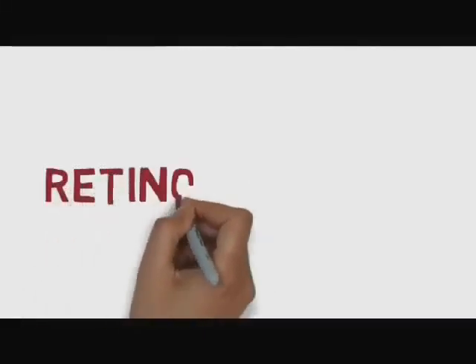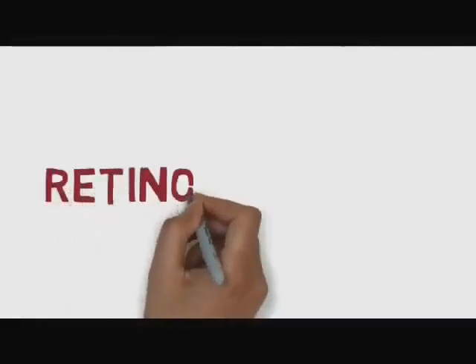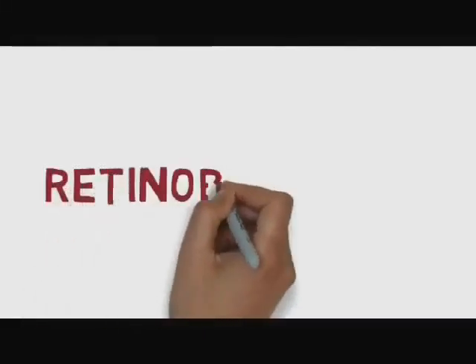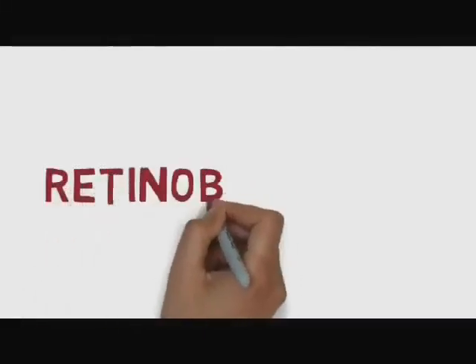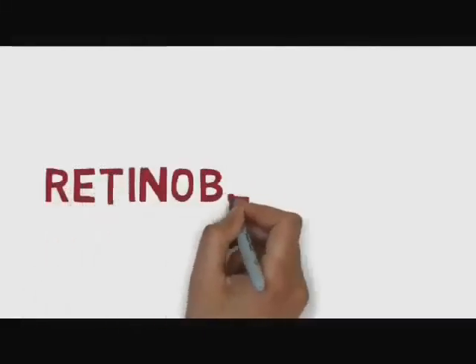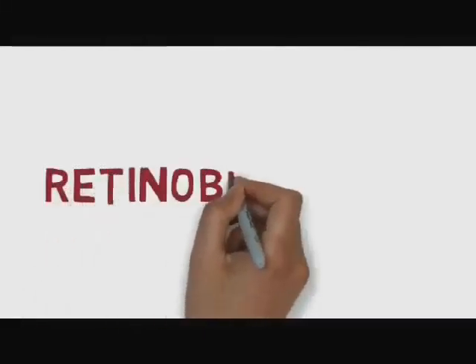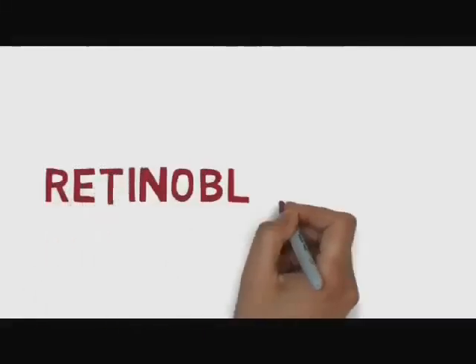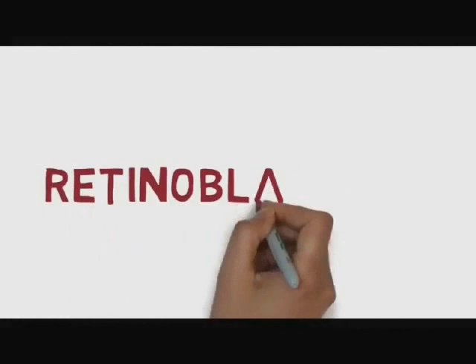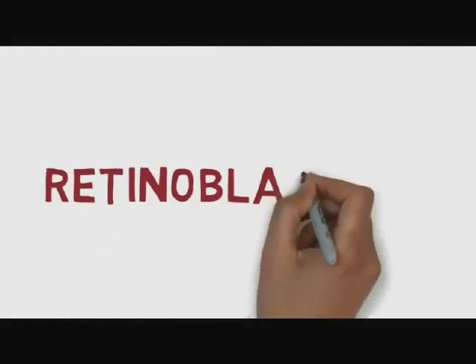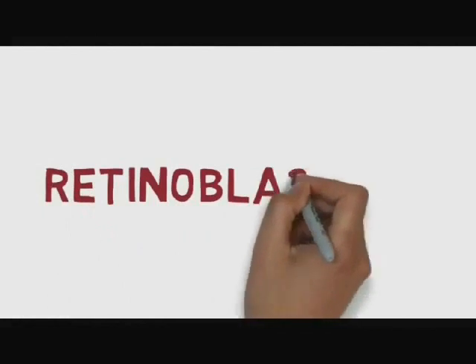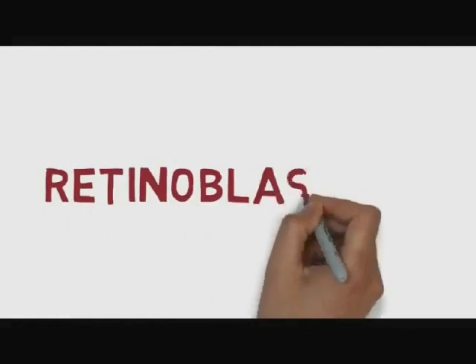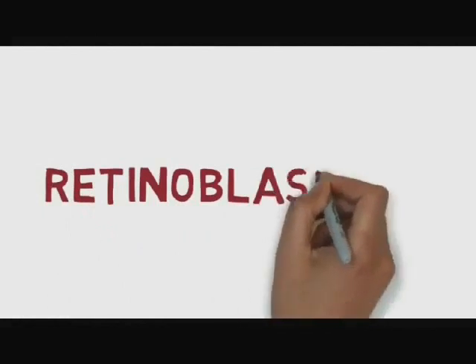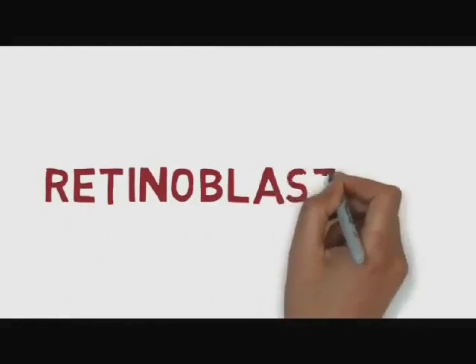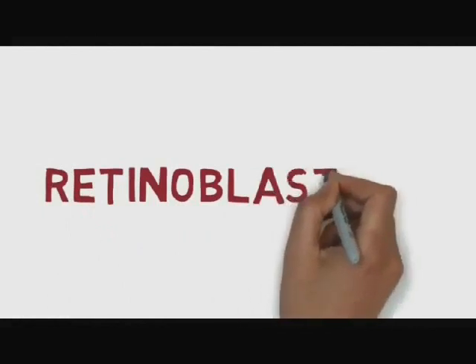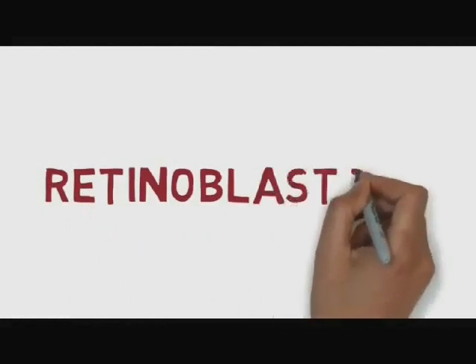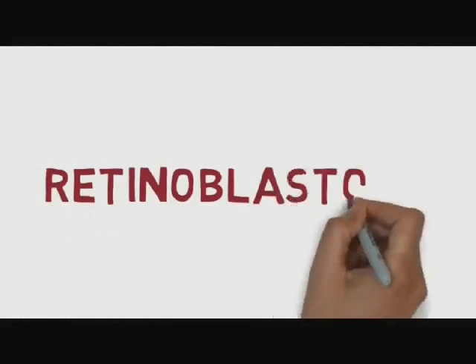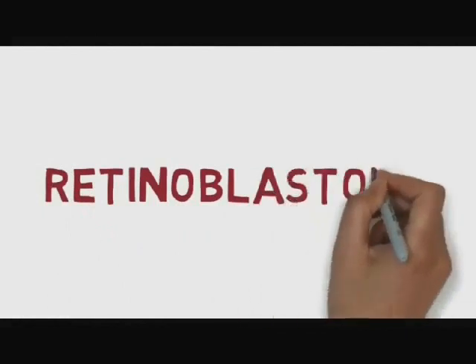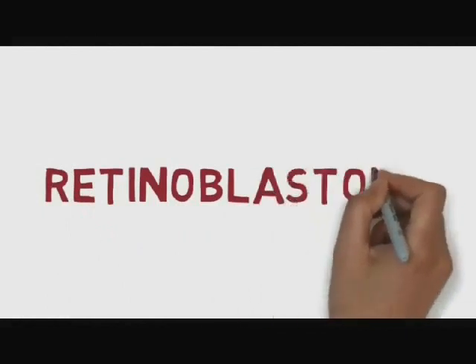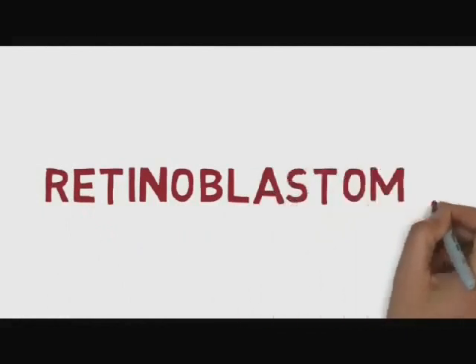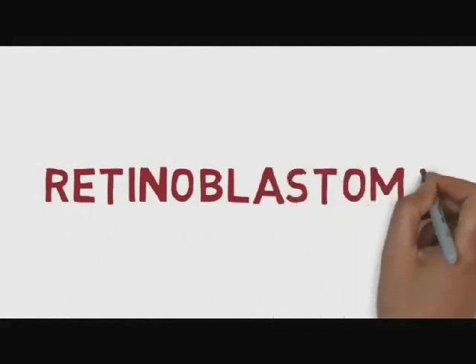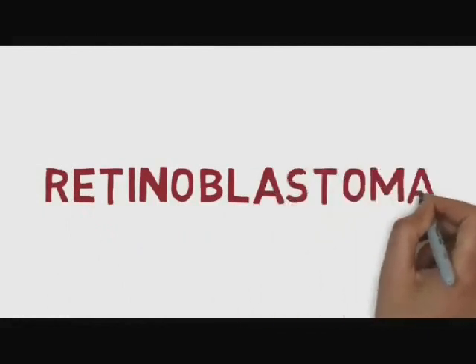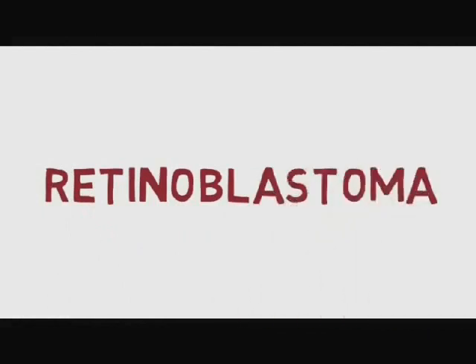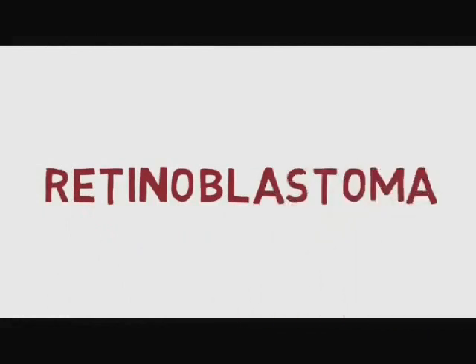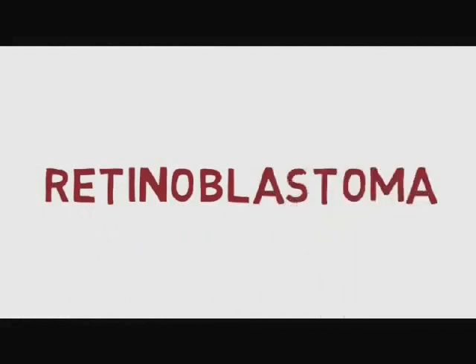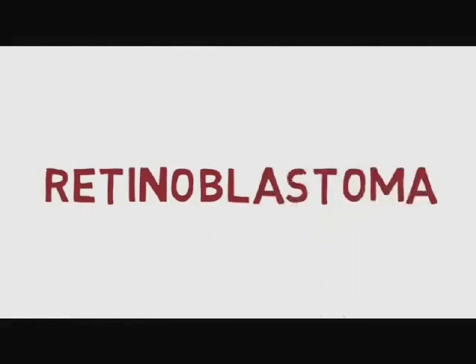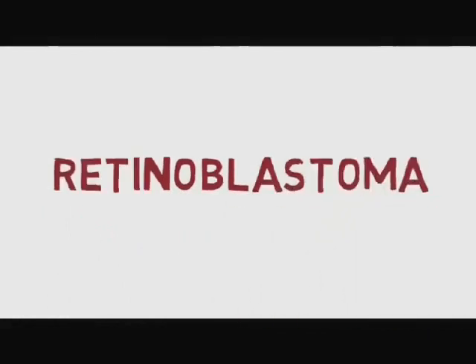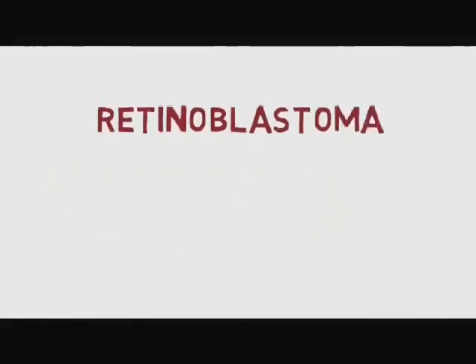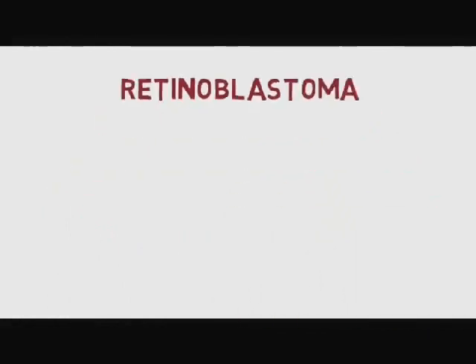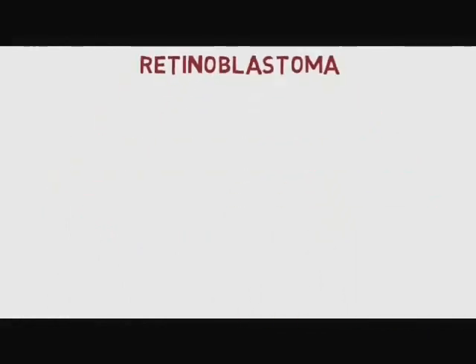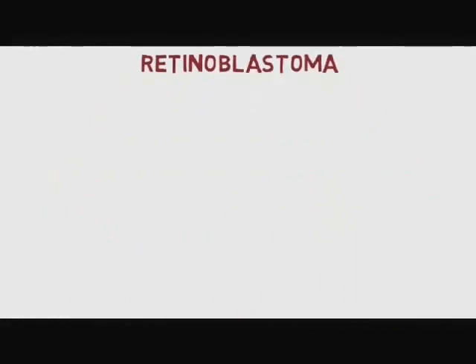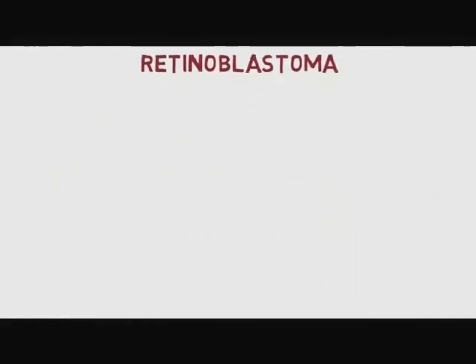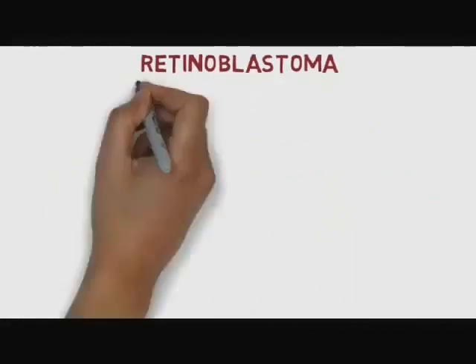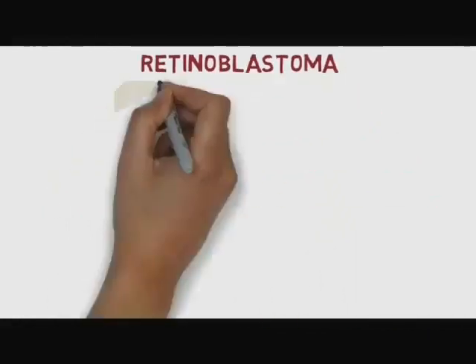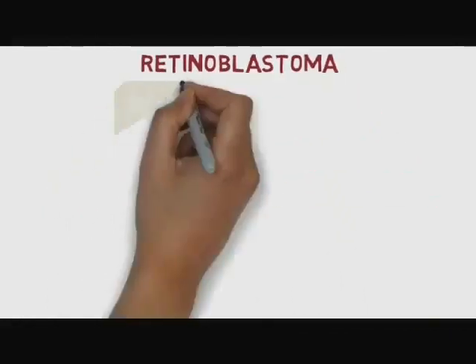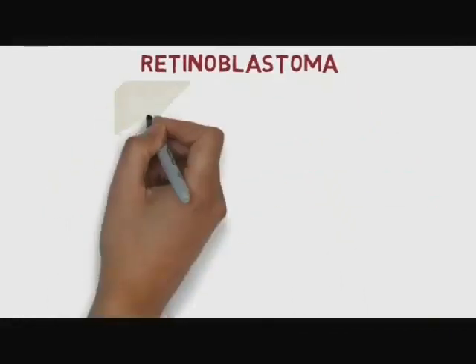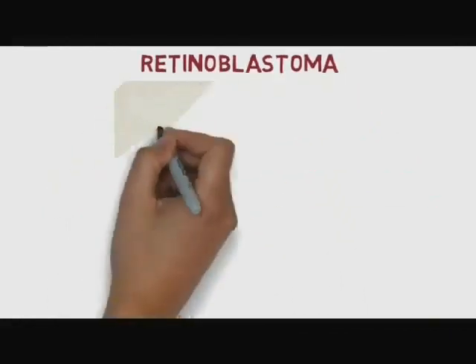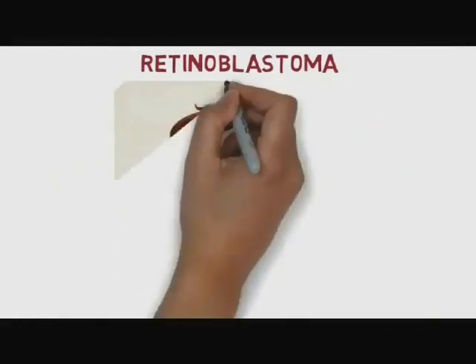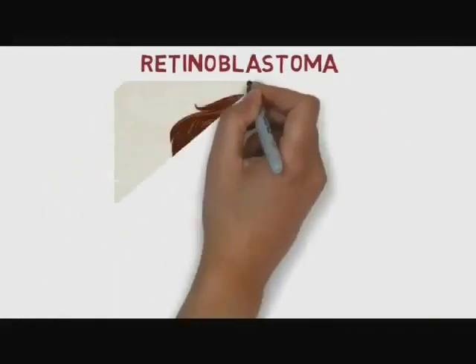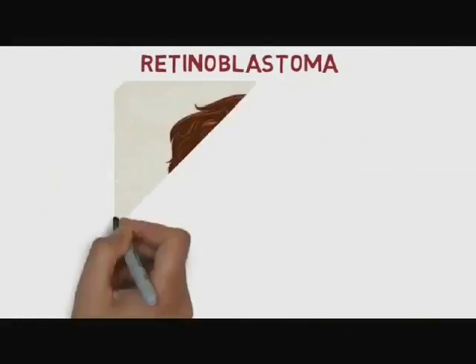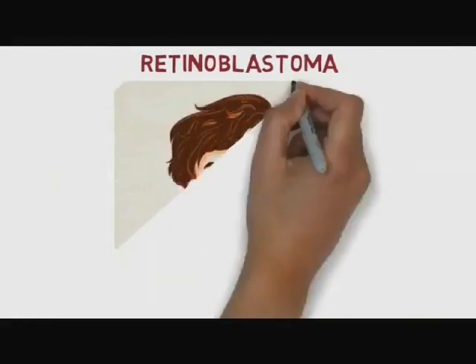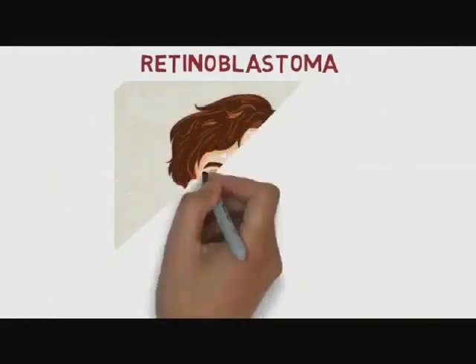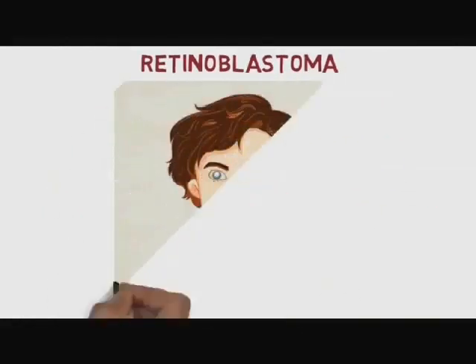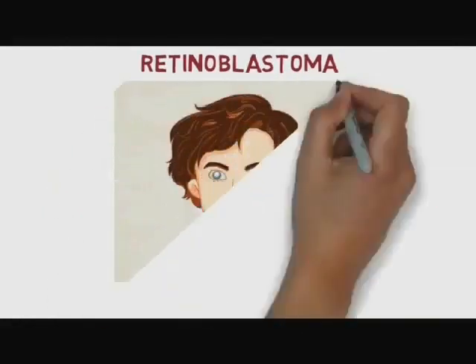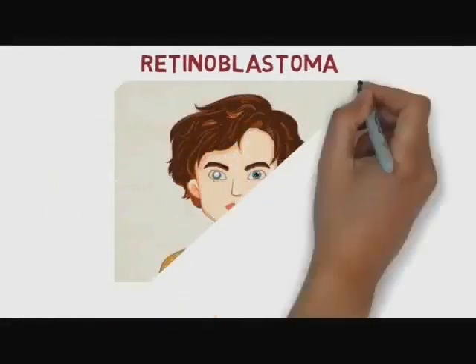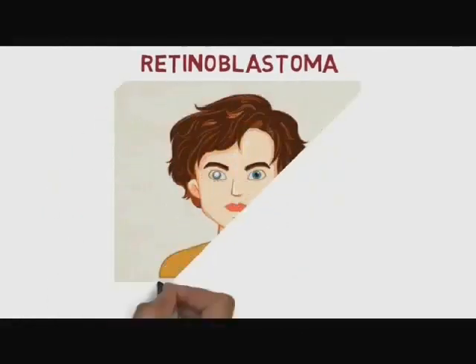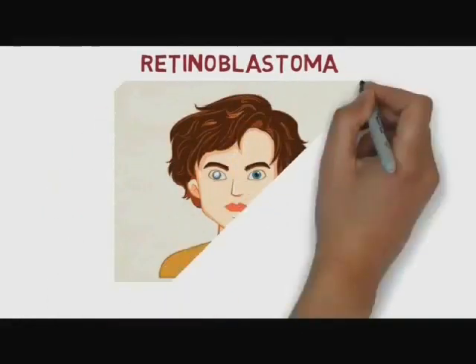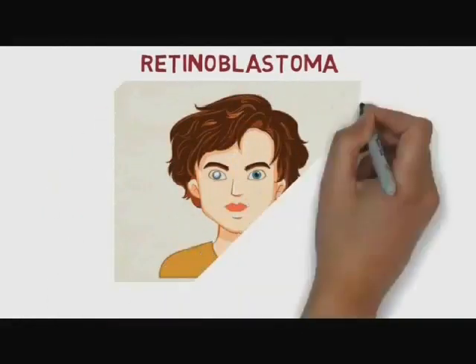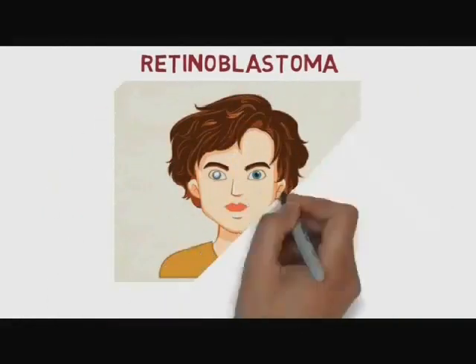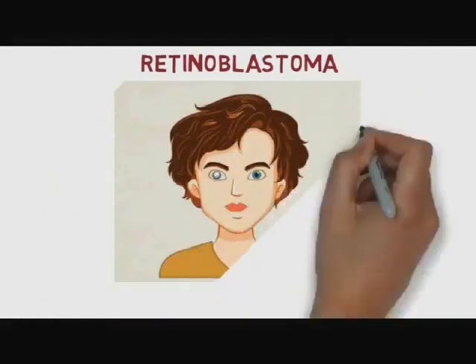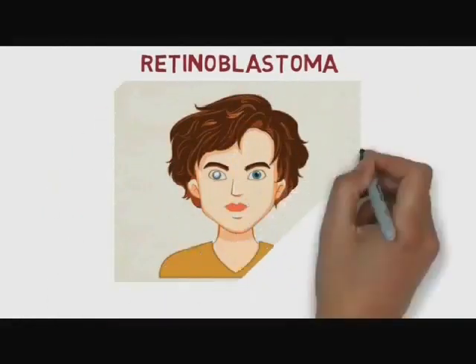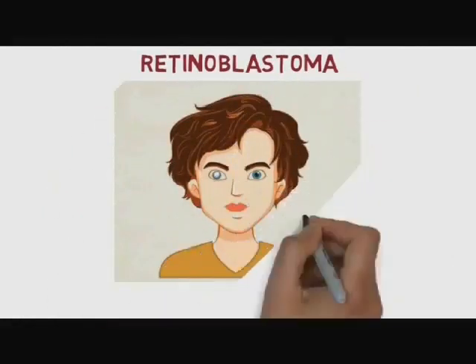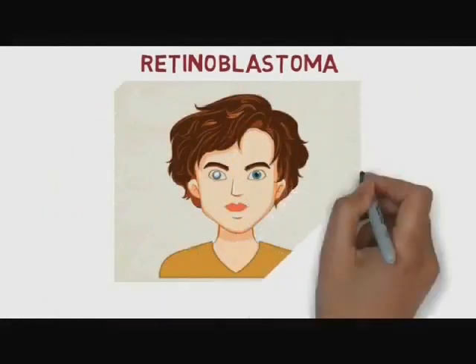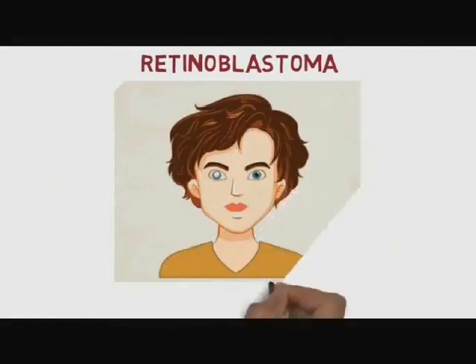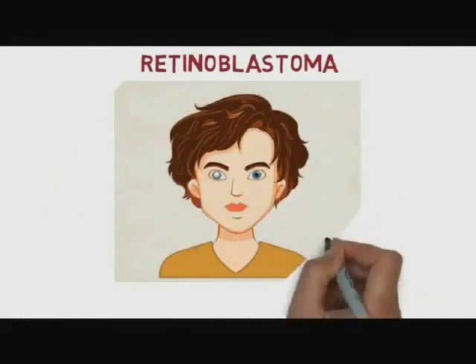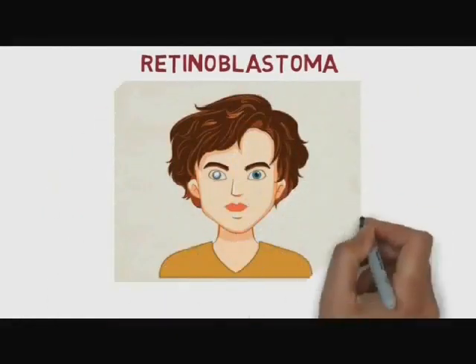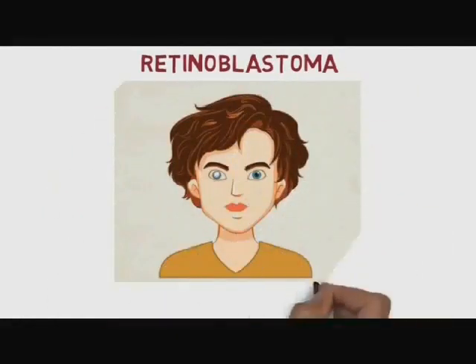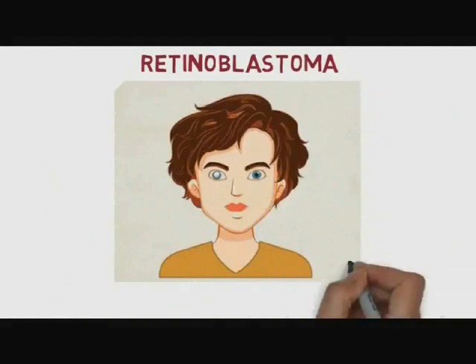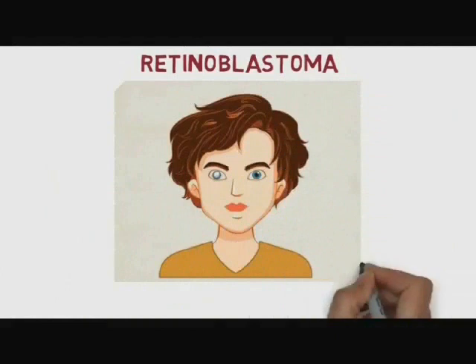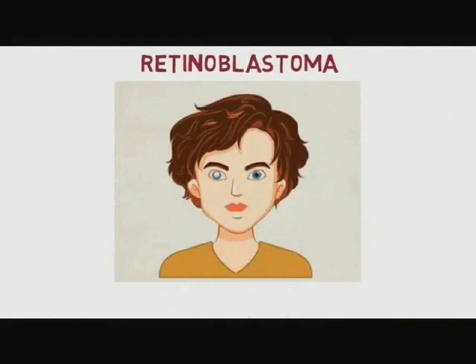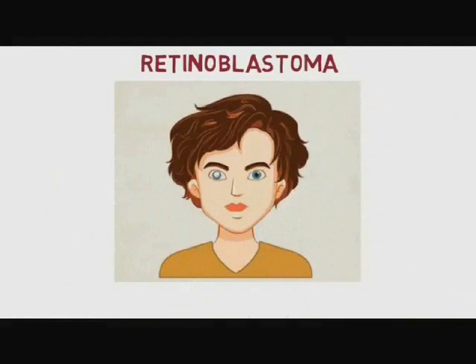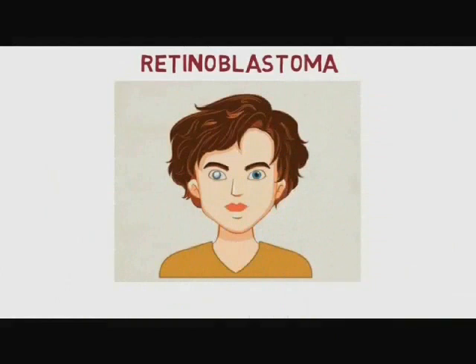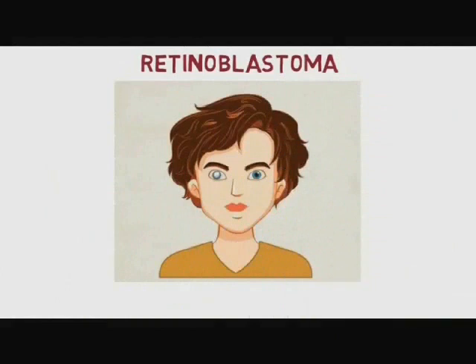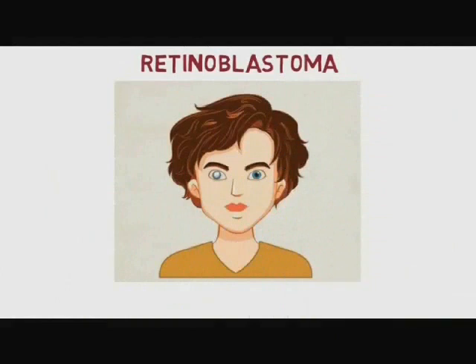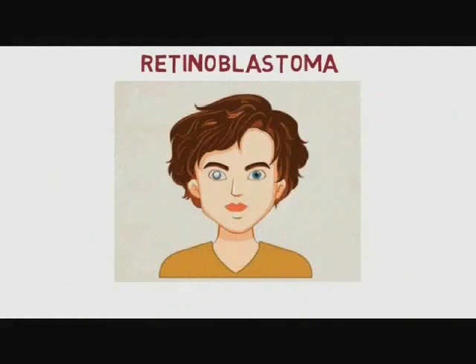Asalaamu Alaikum. I am Faiza Sharif from Shalamar Medical and Dental College. I am going to talk about Retinoblastoma.